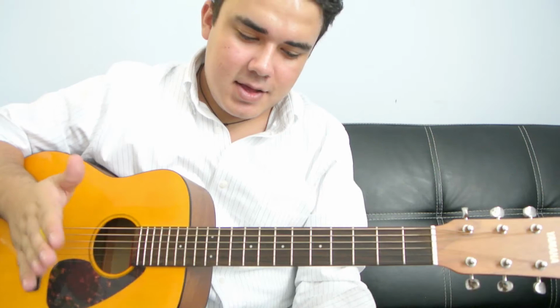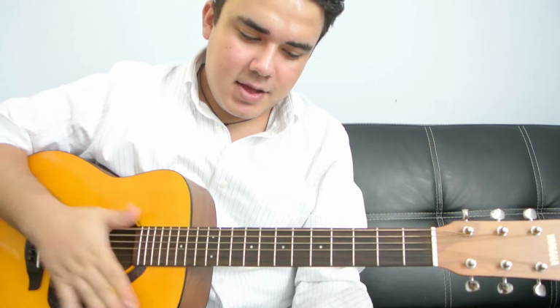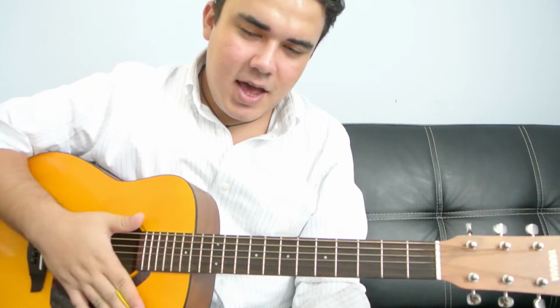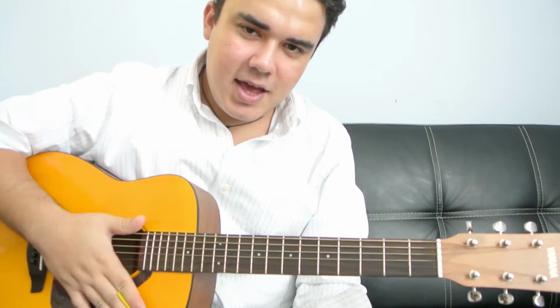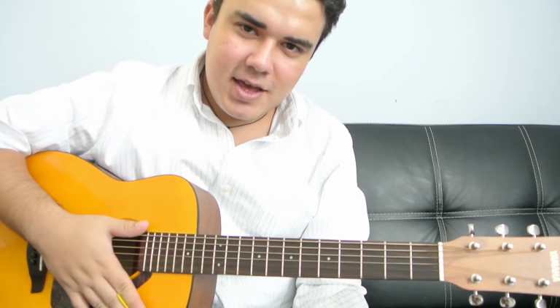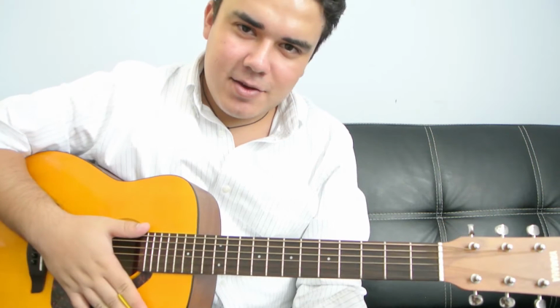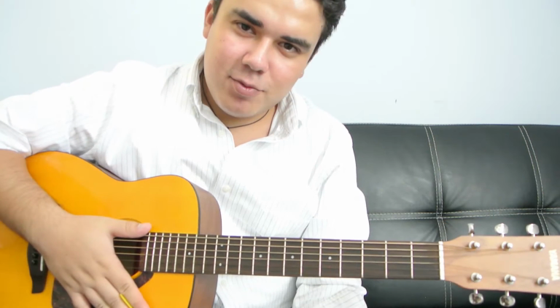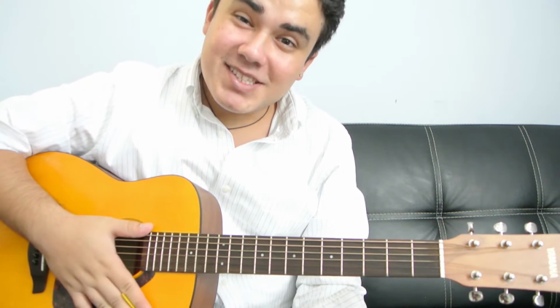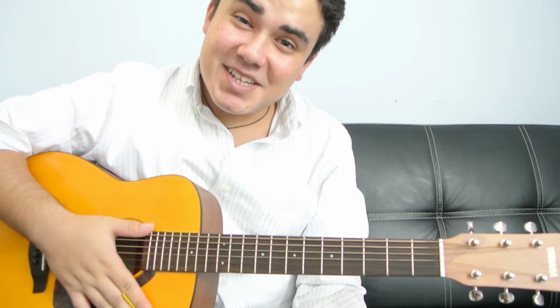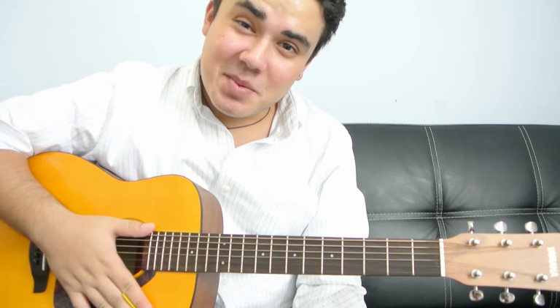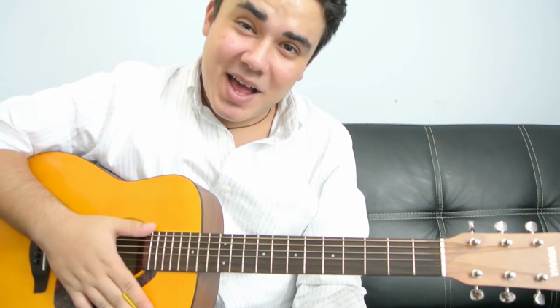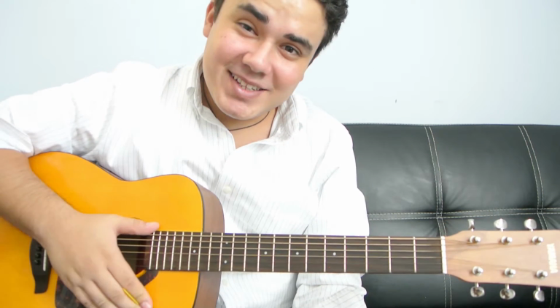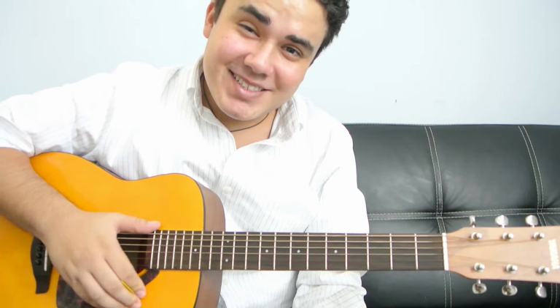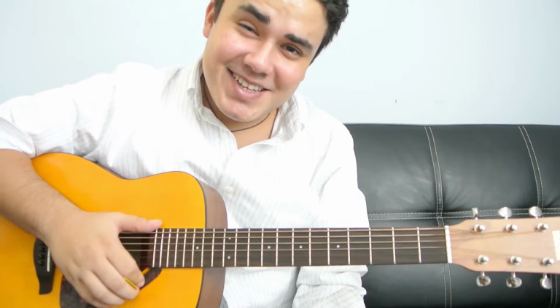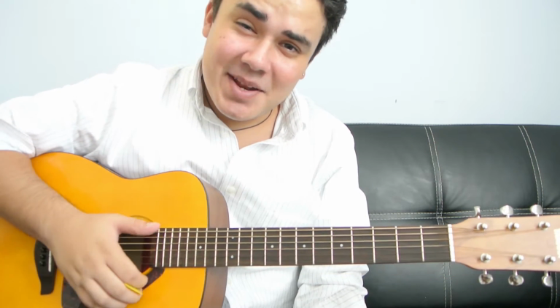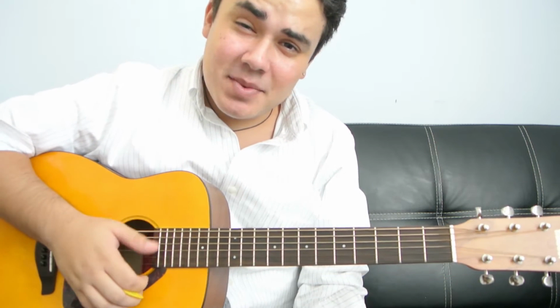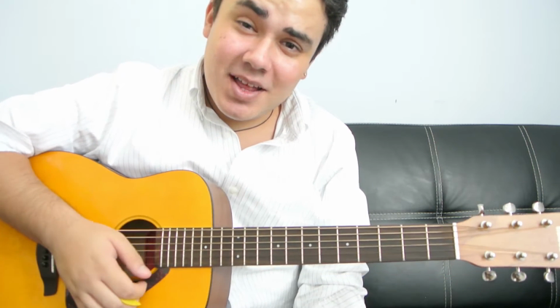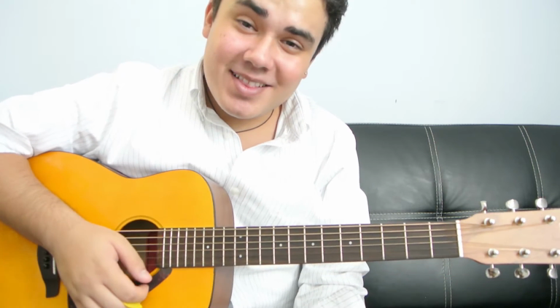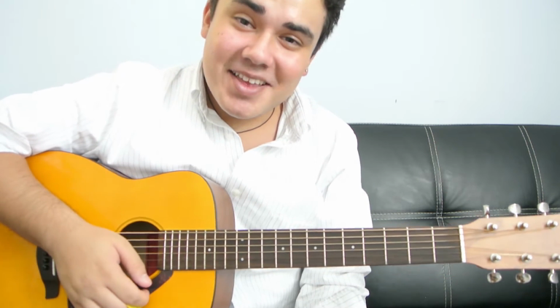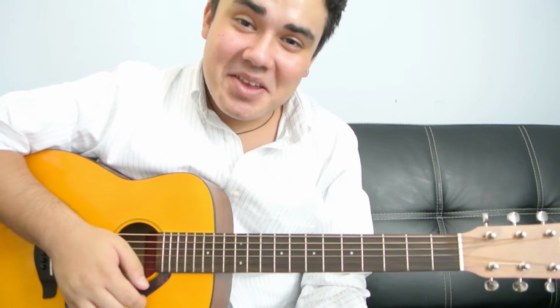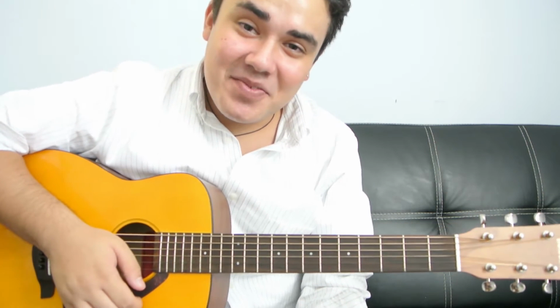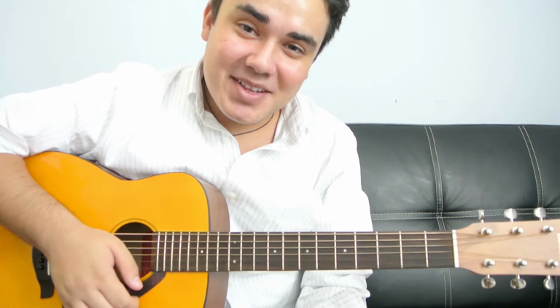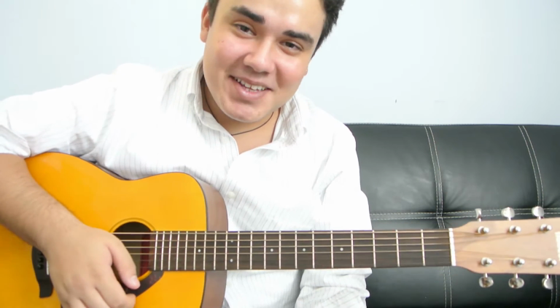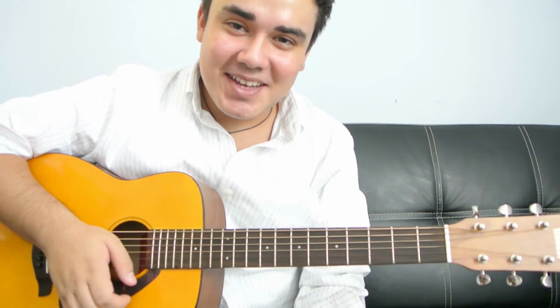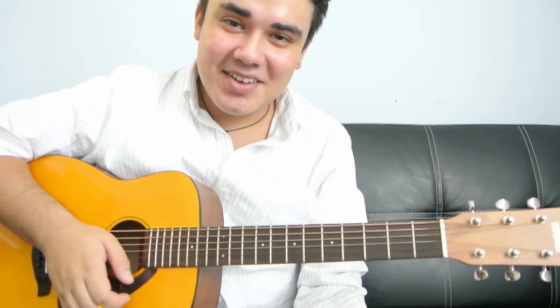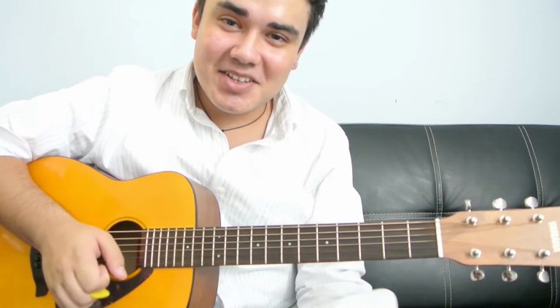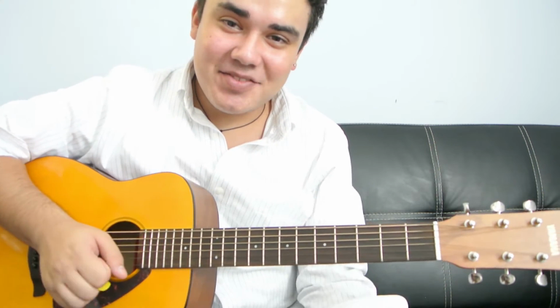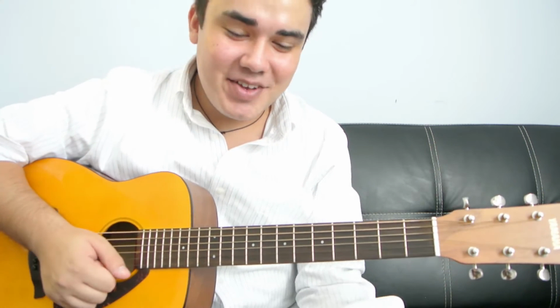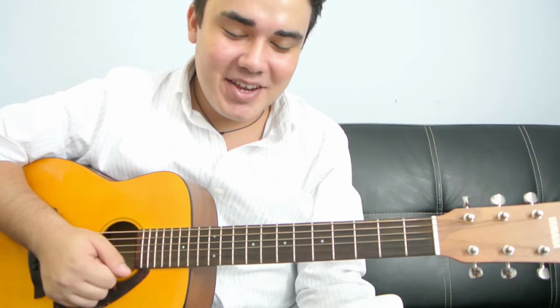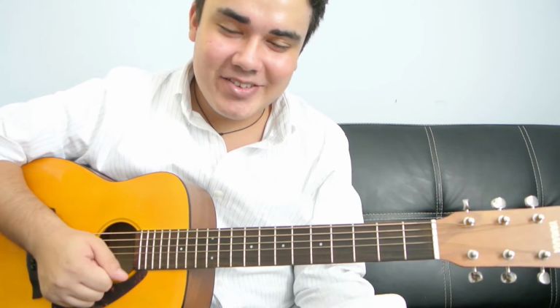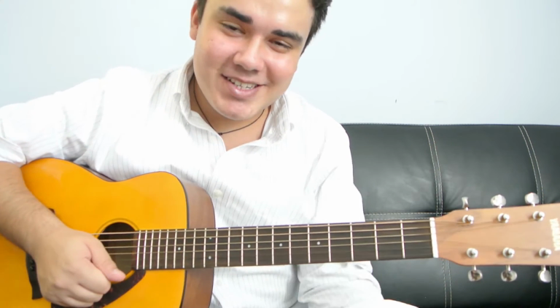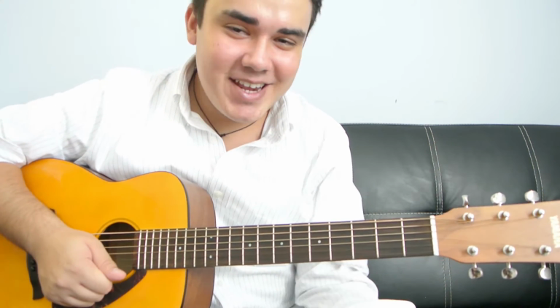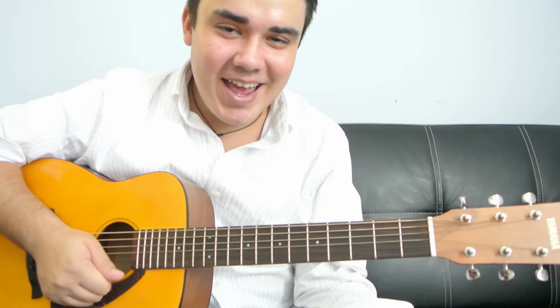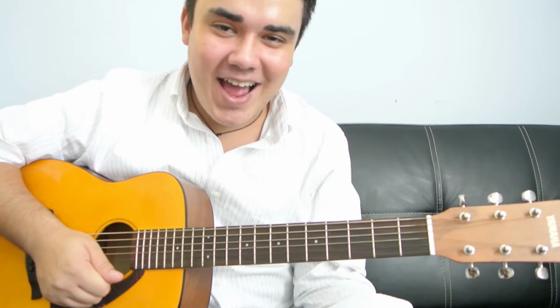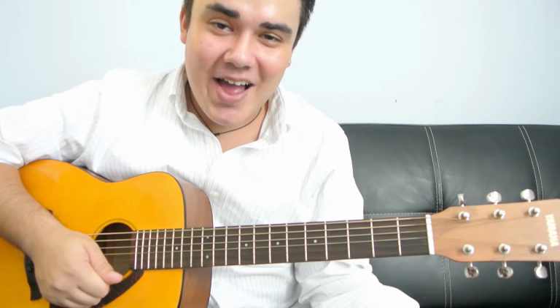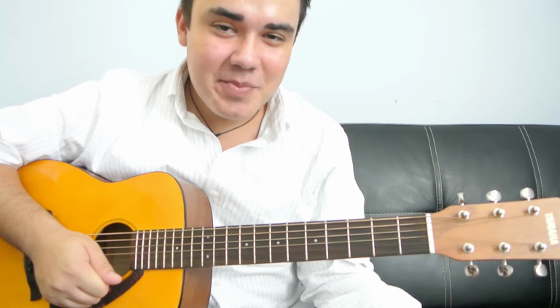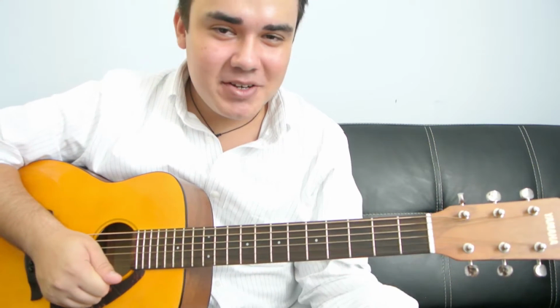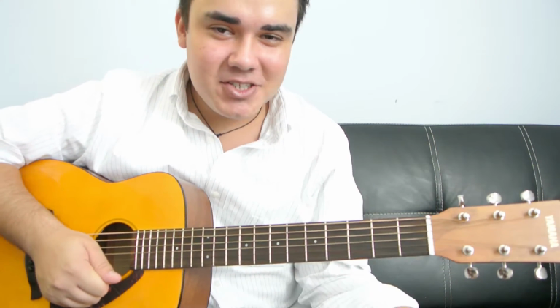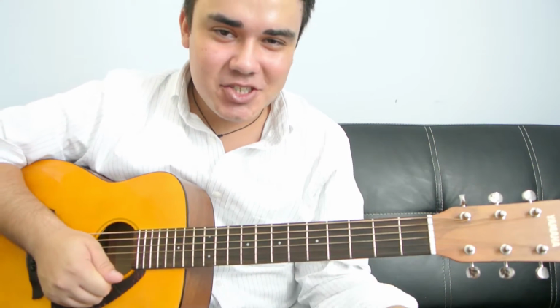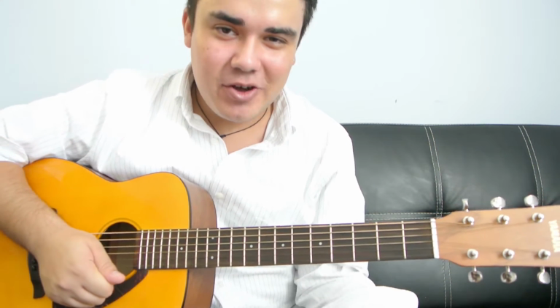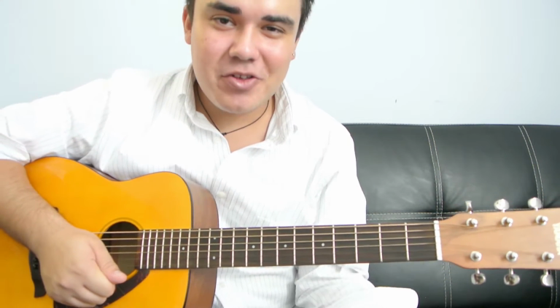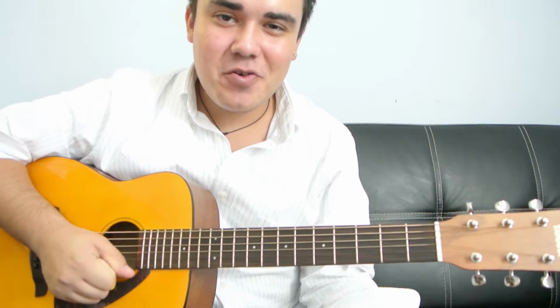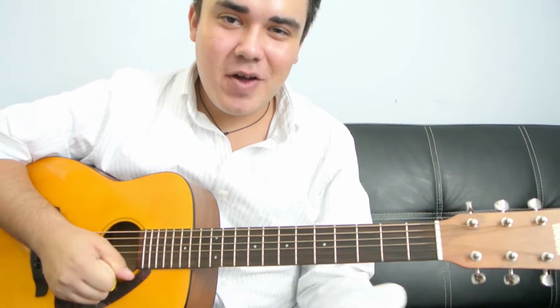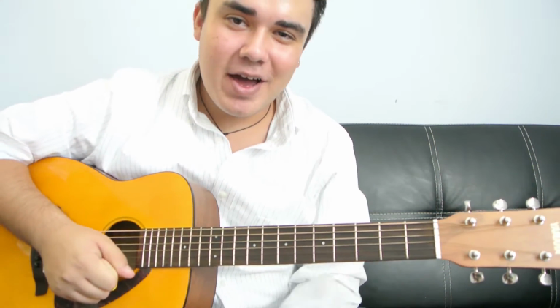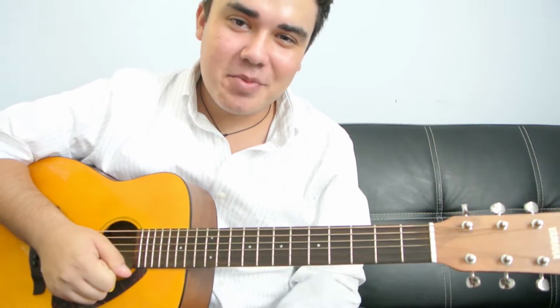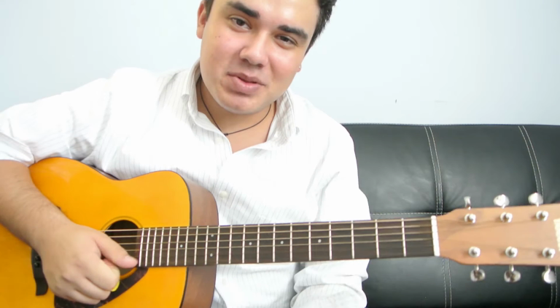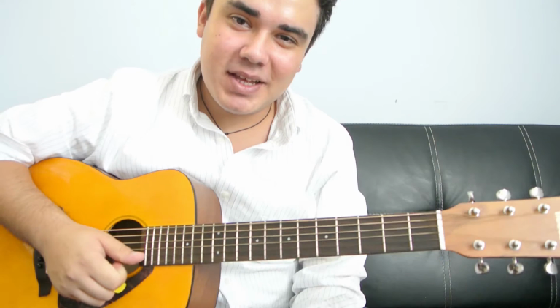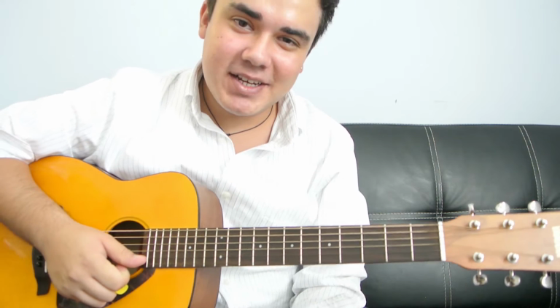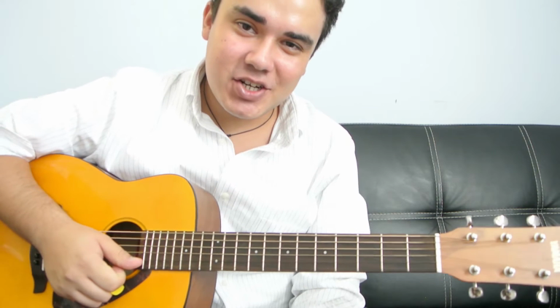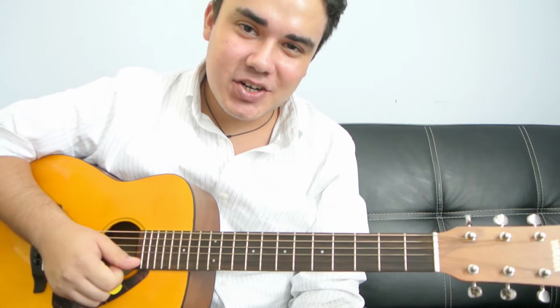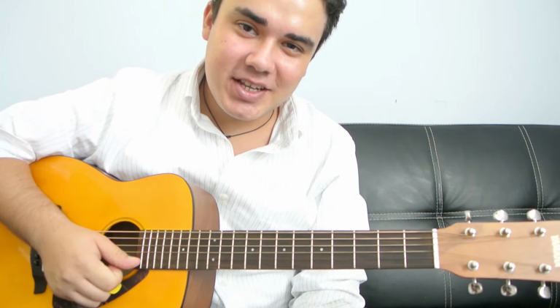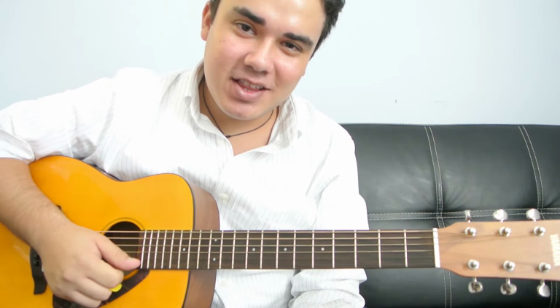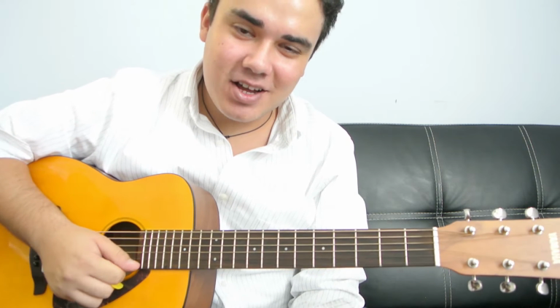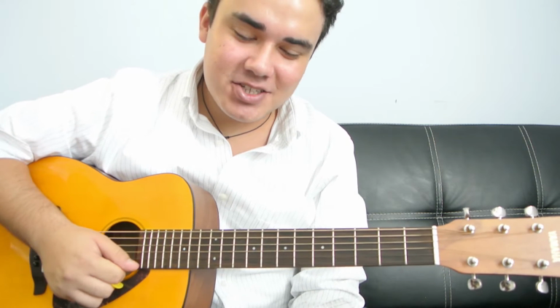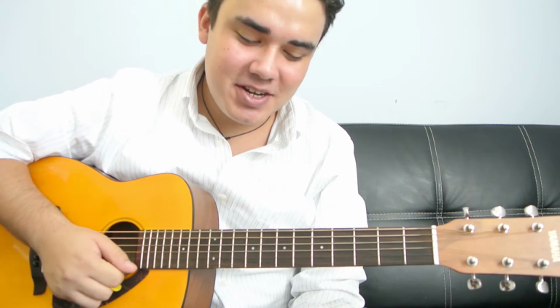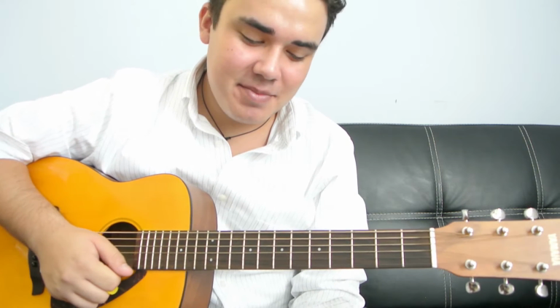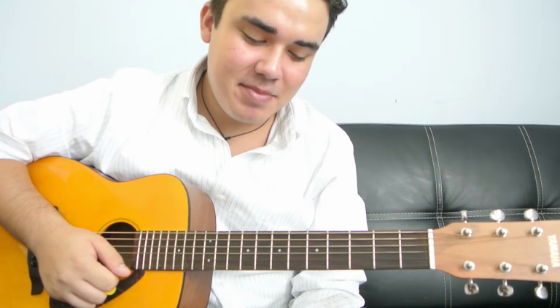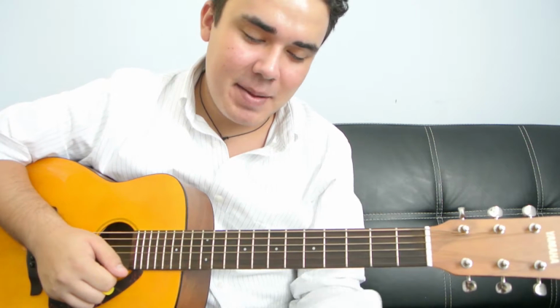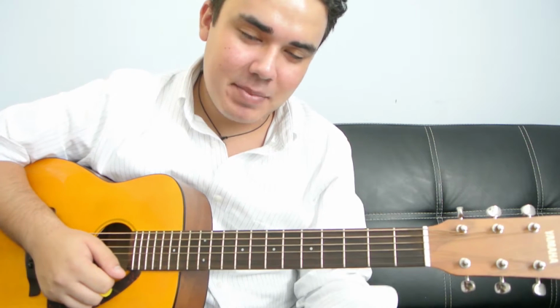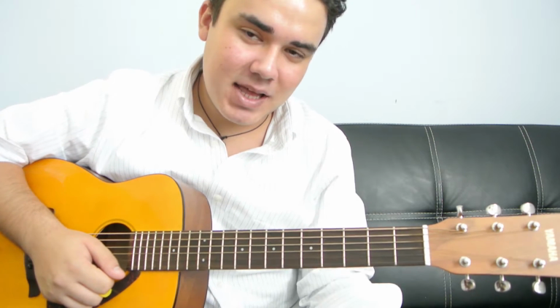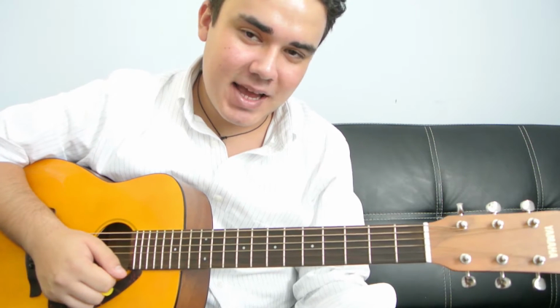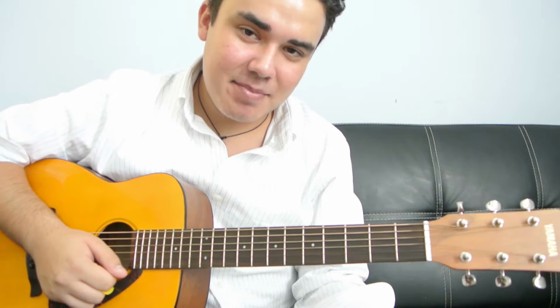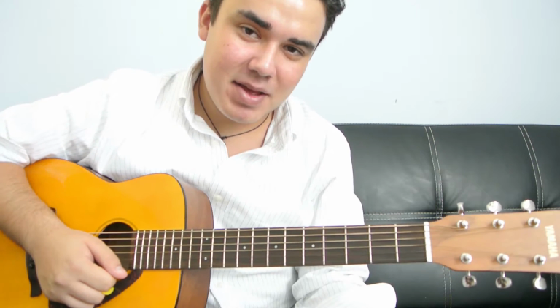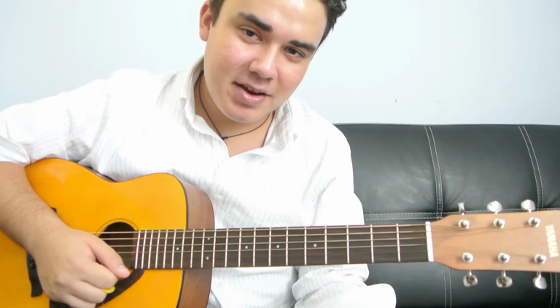Hey, what's up guys? This is Danny Millan. Thank you for clicking on this video. Today I'm going to show you how to play Dirty Laundry by Black Bear.